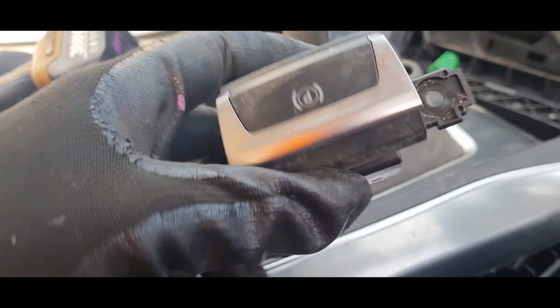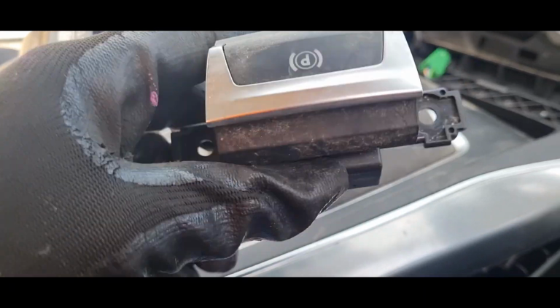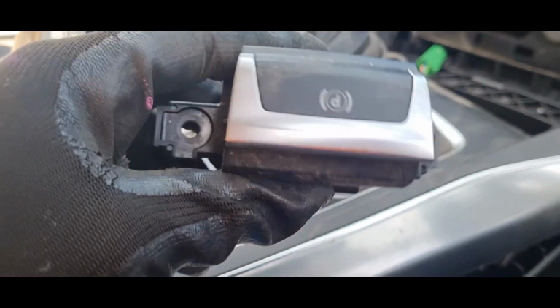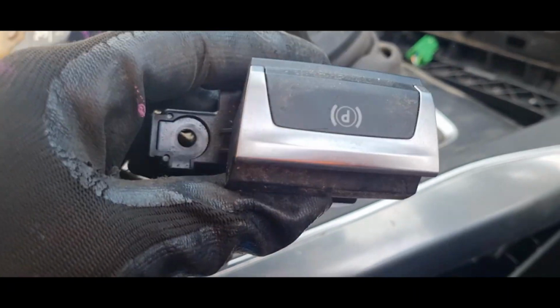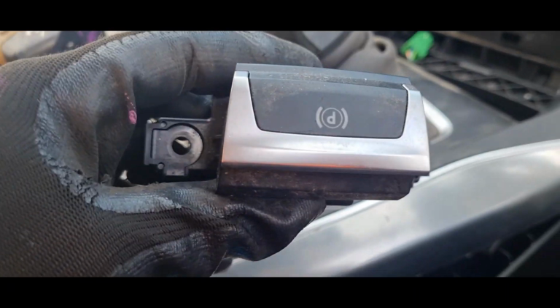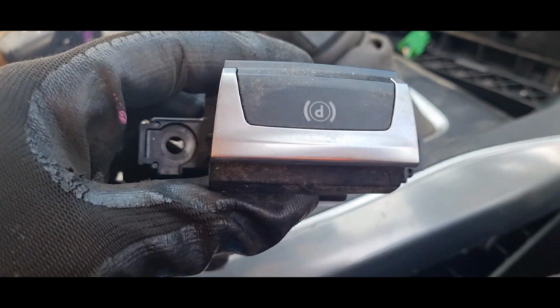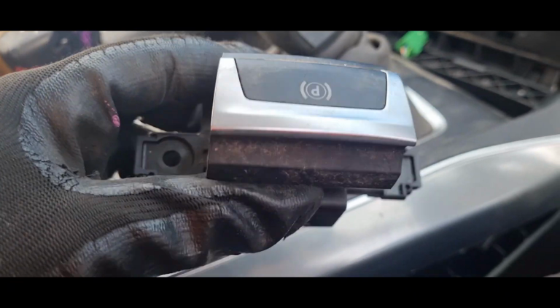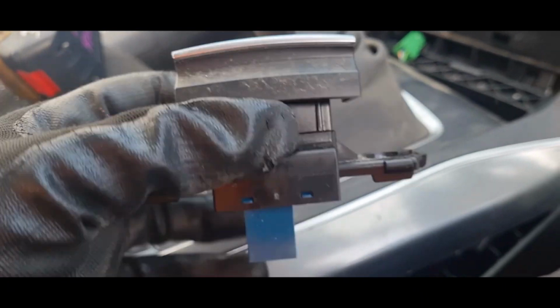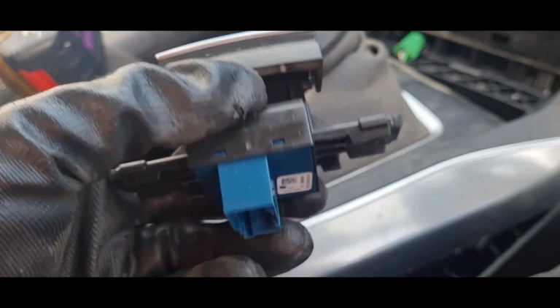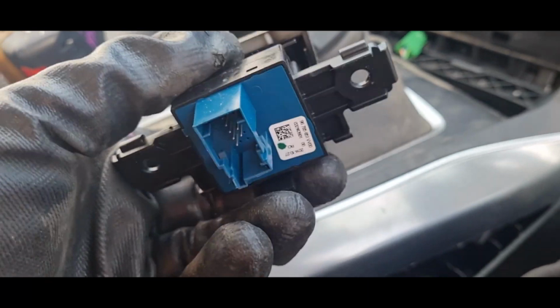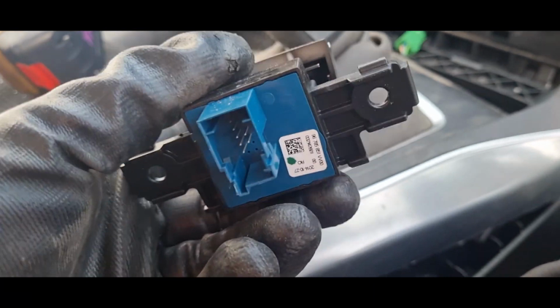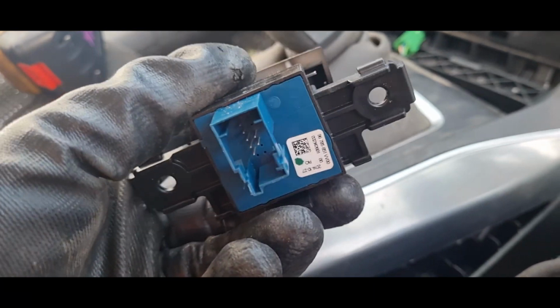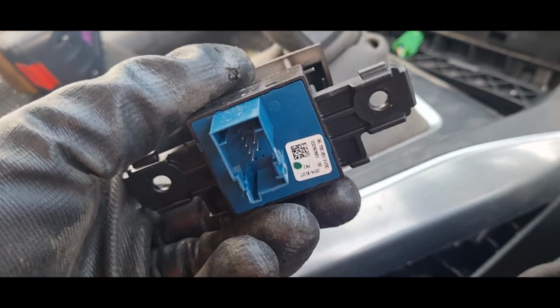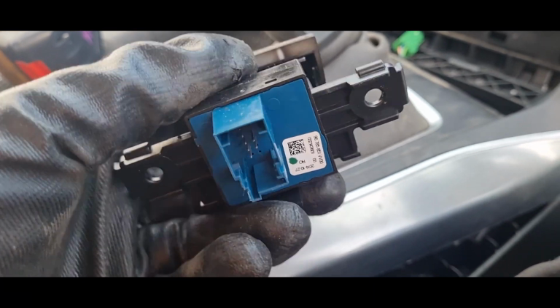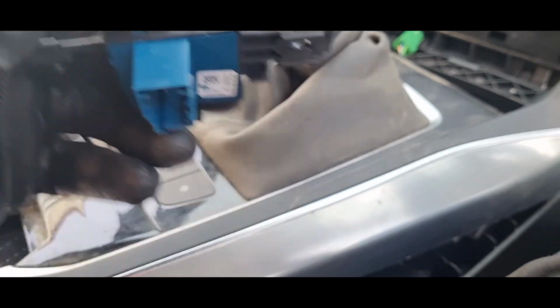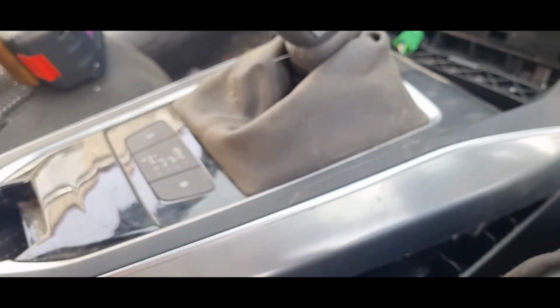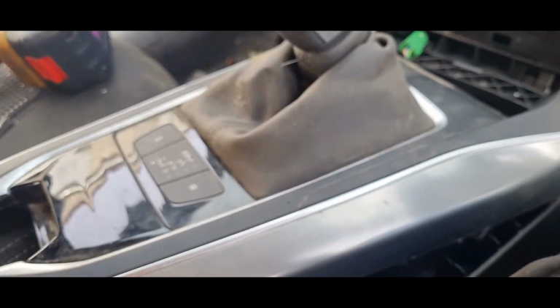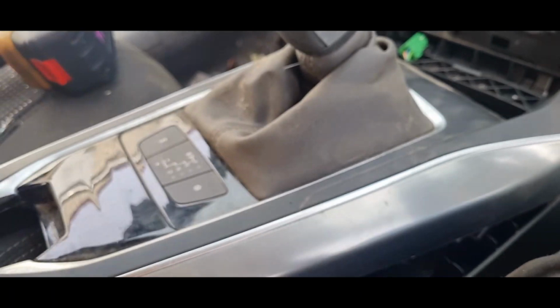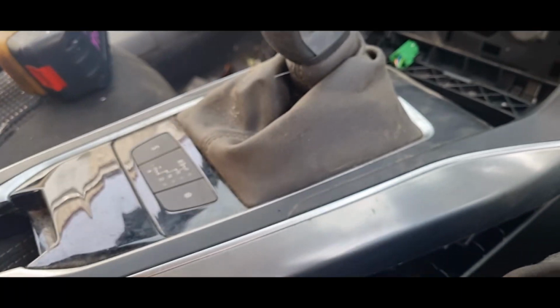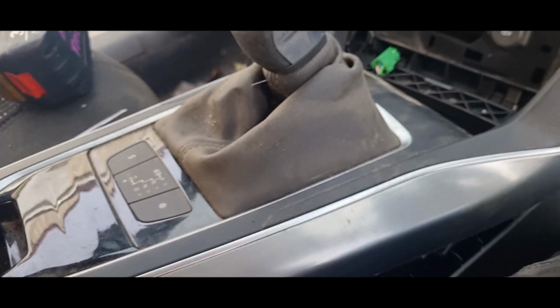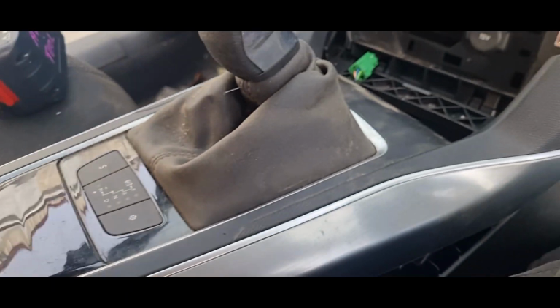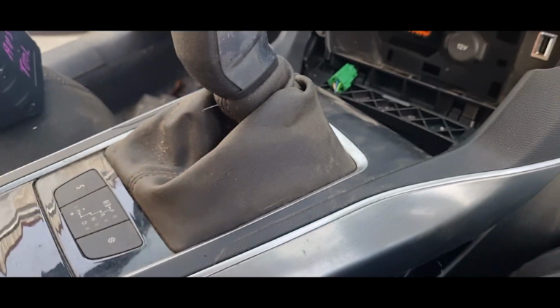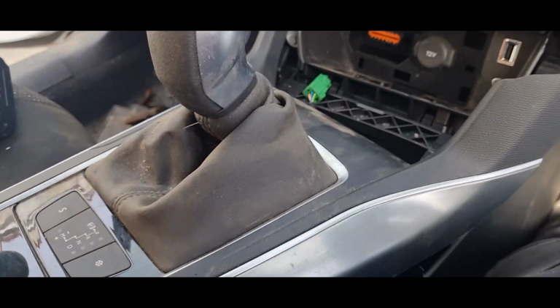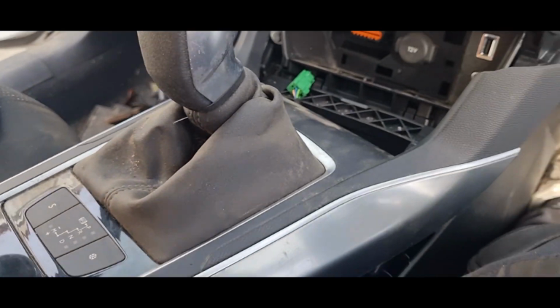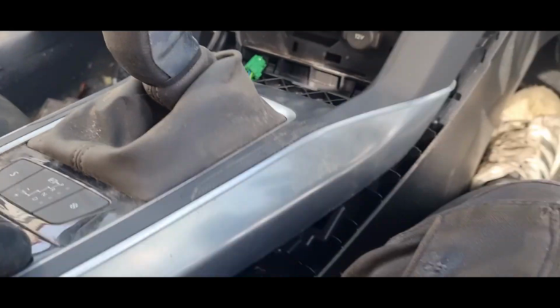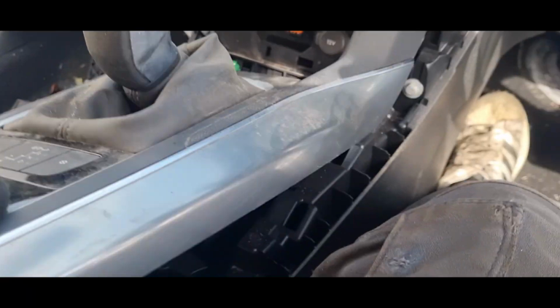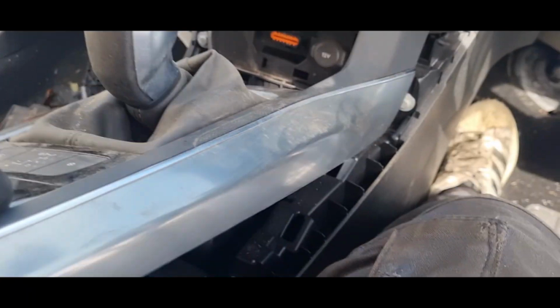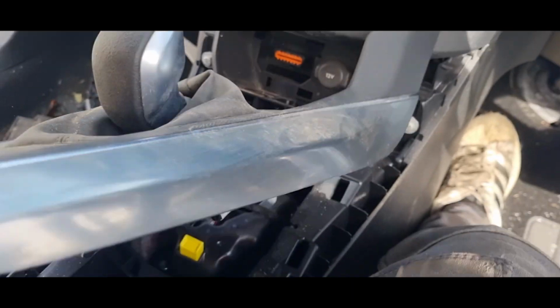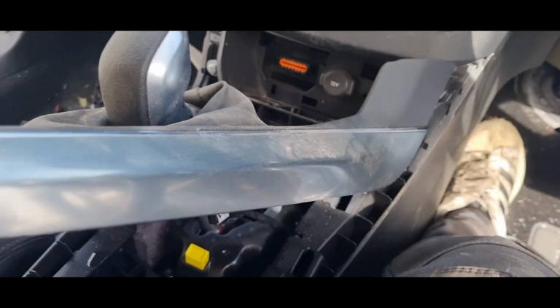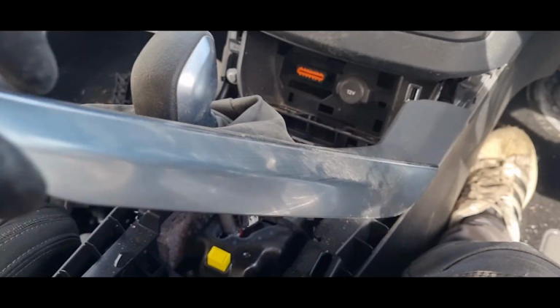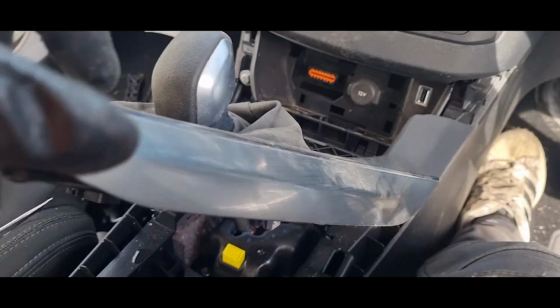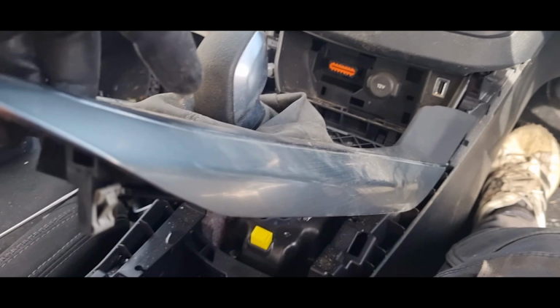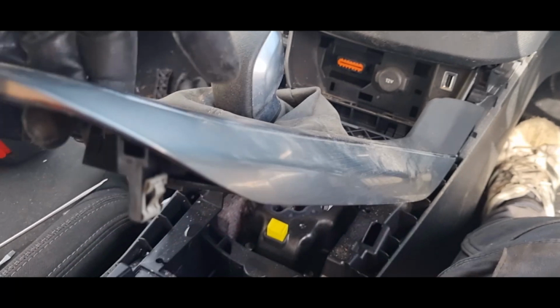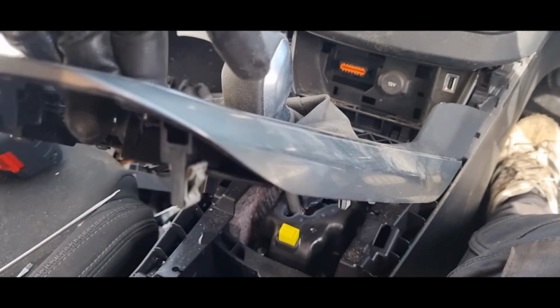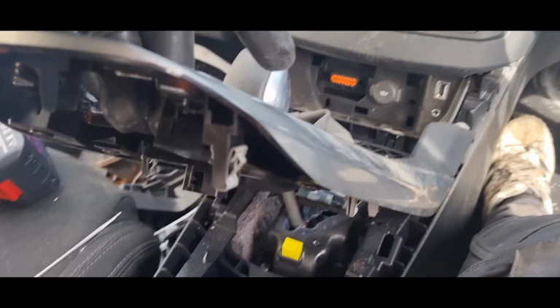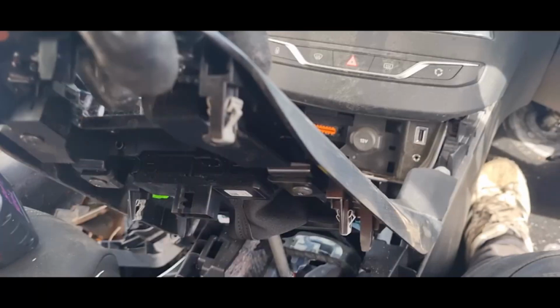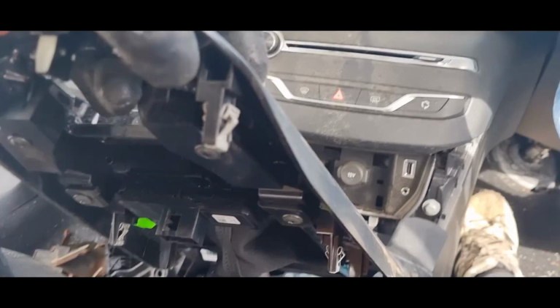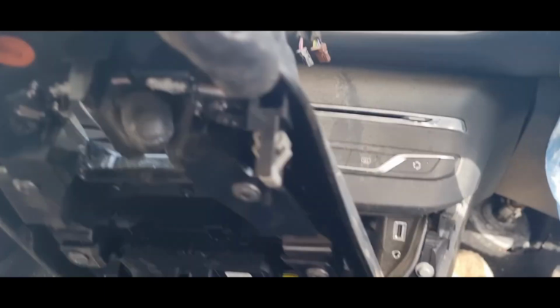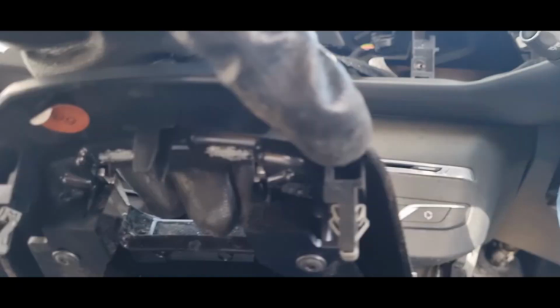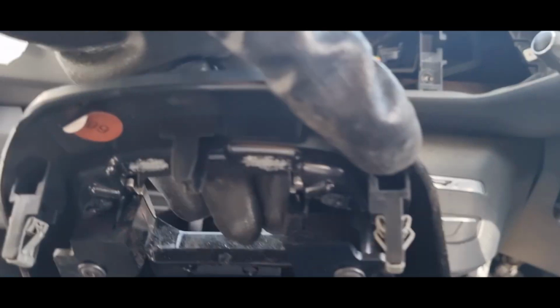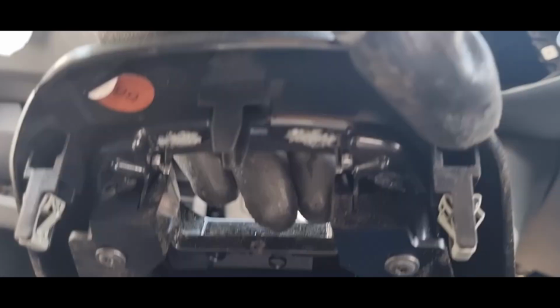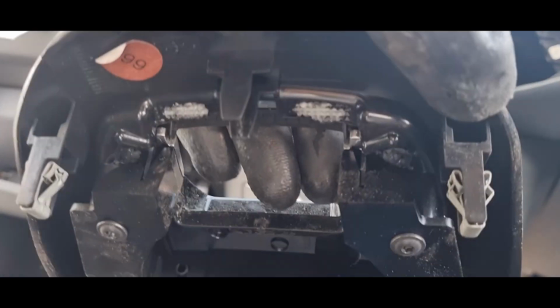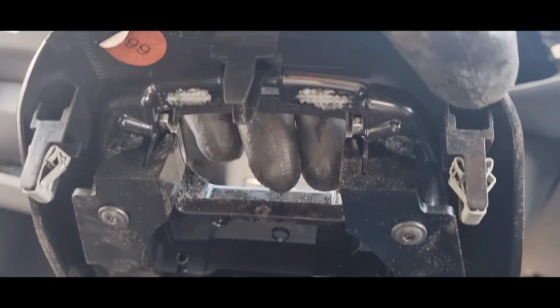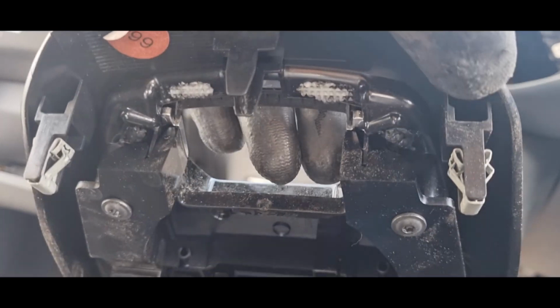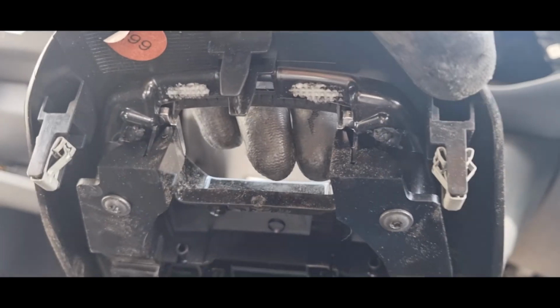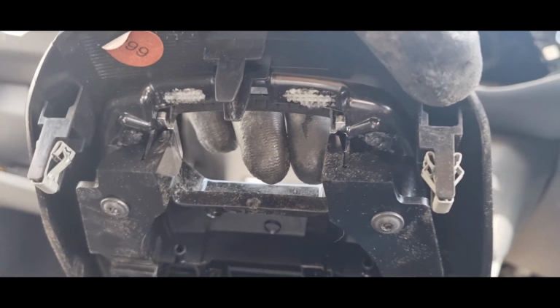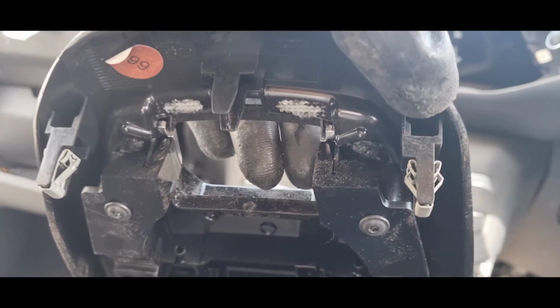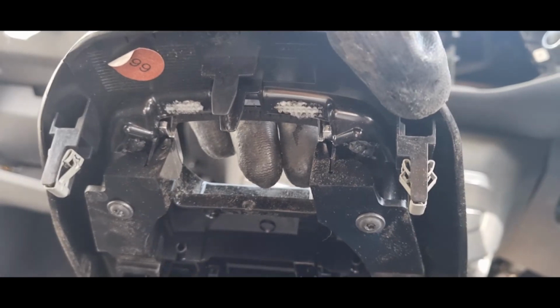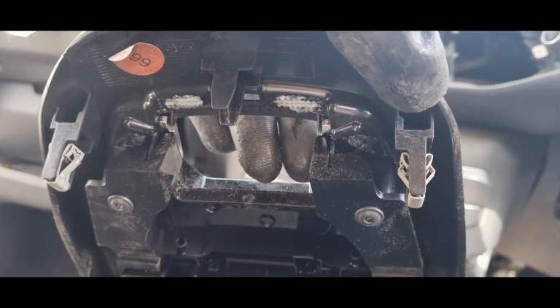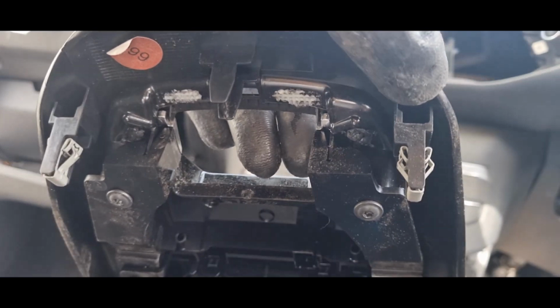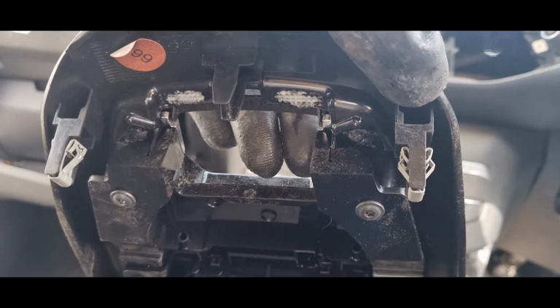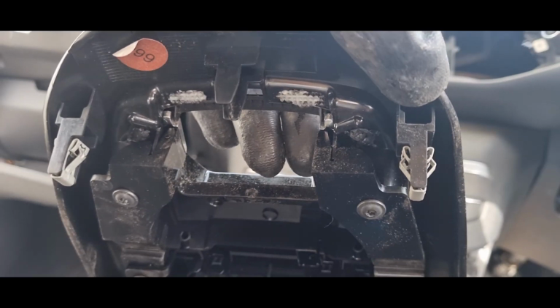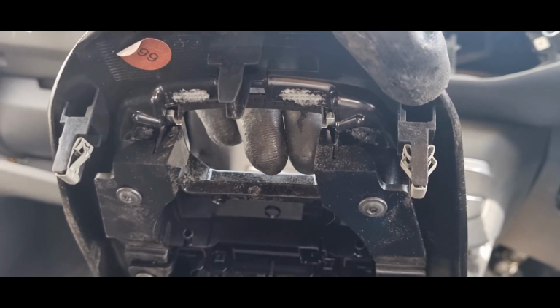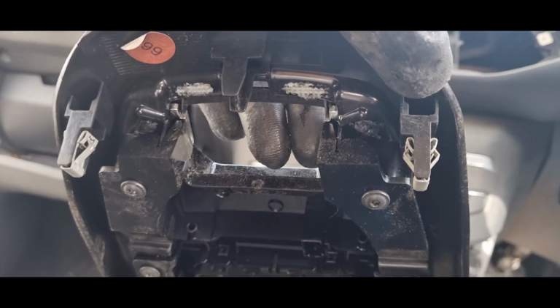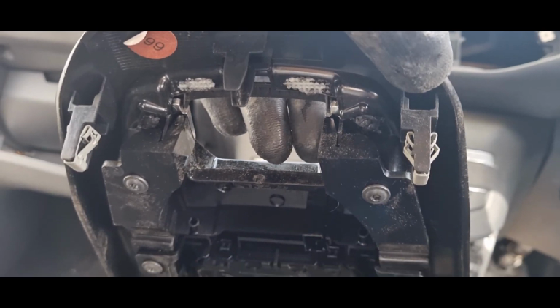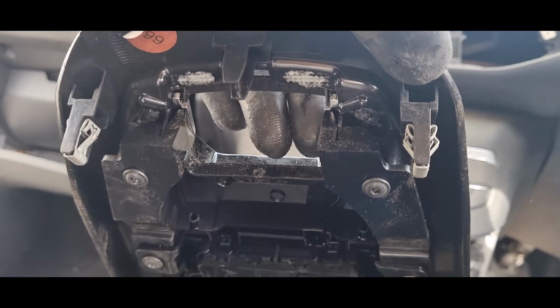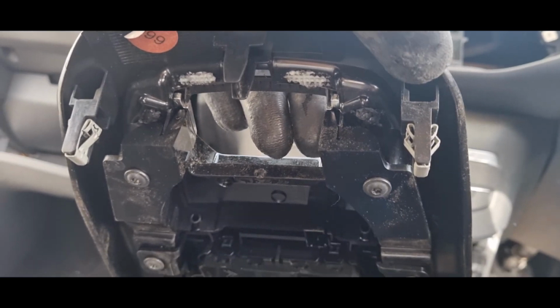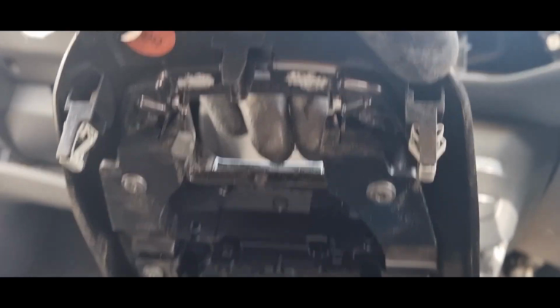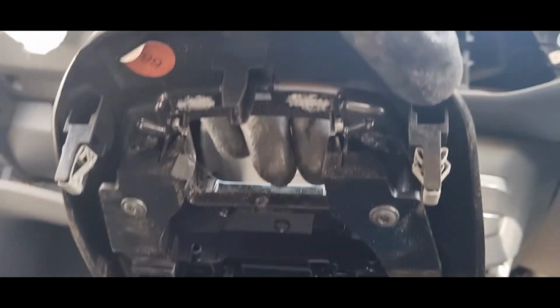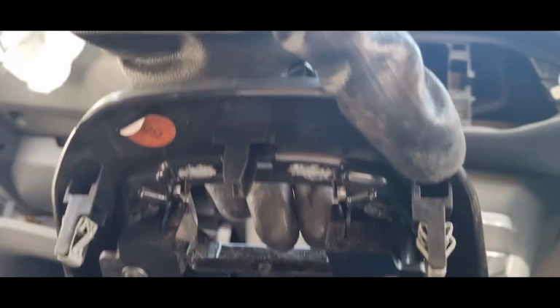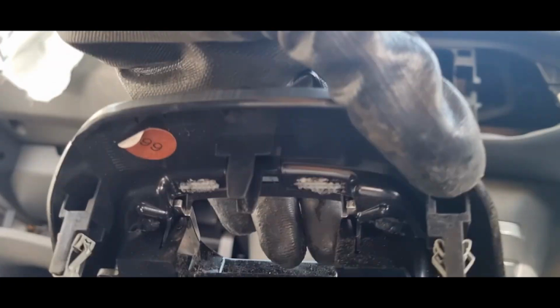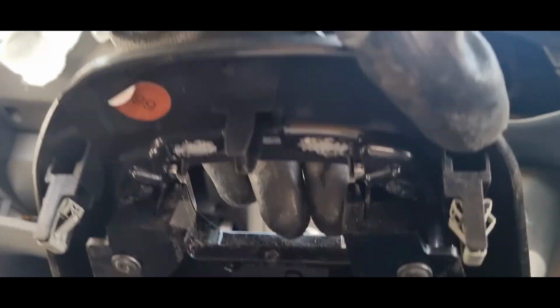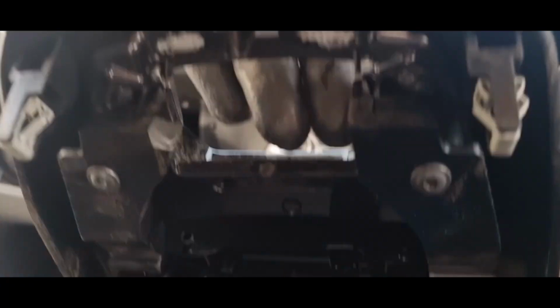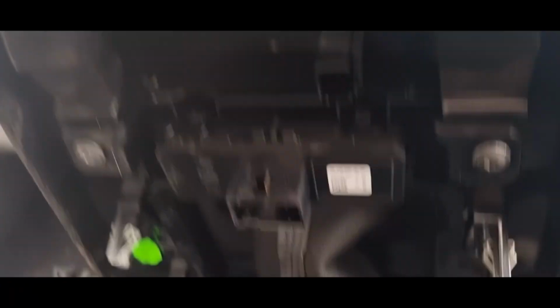Just to show you putting the surround back on: first push in the front part — those are the clips that come from the rear.